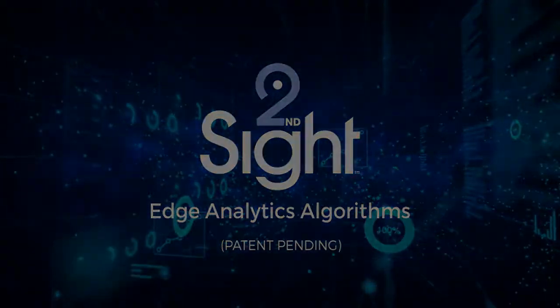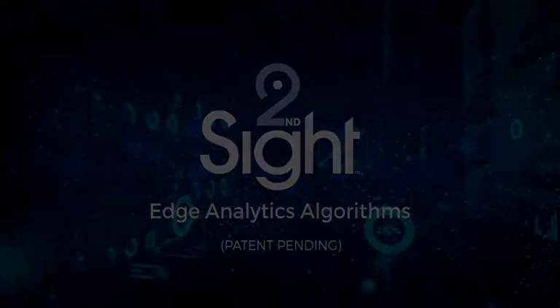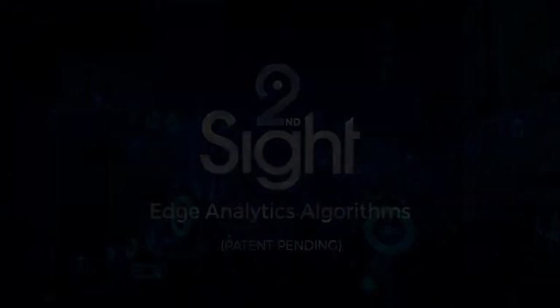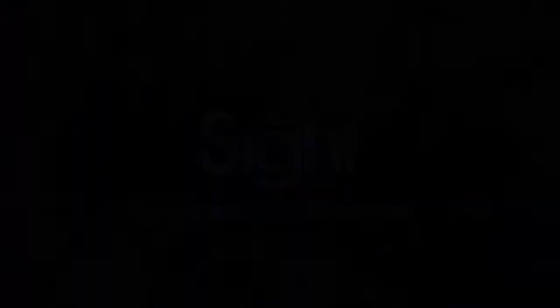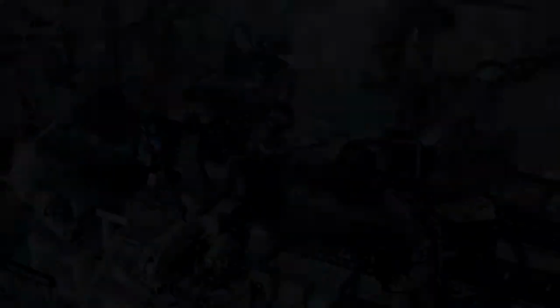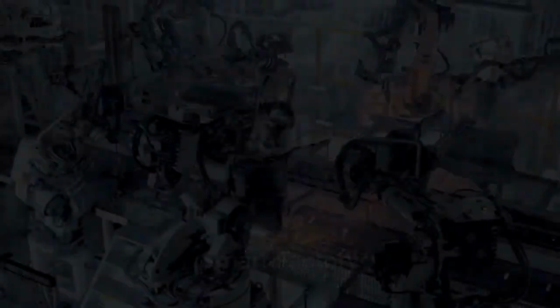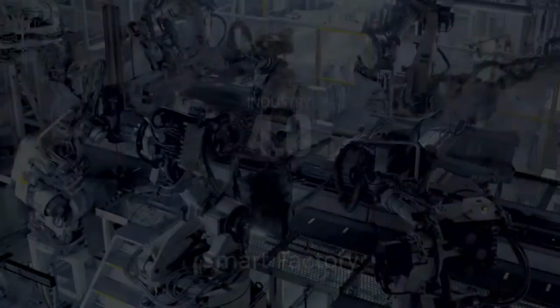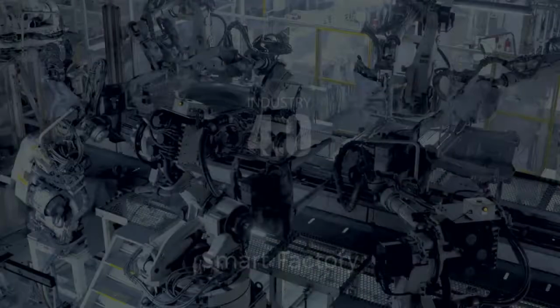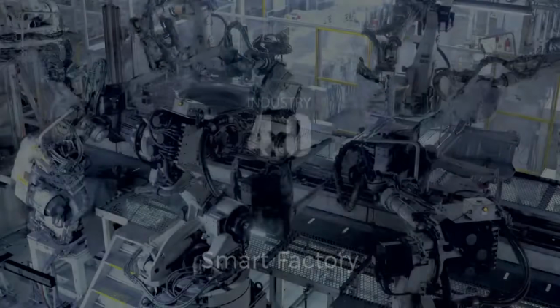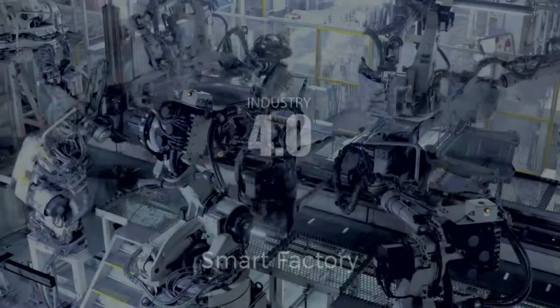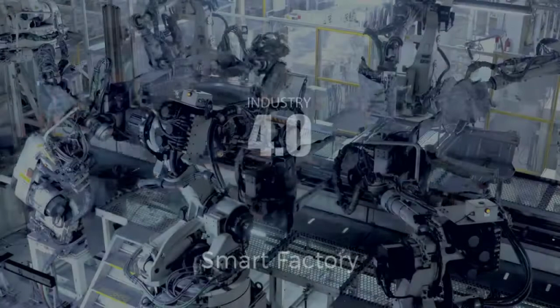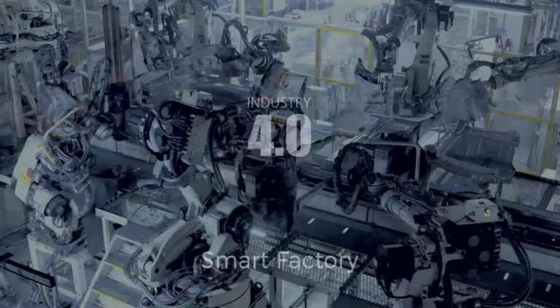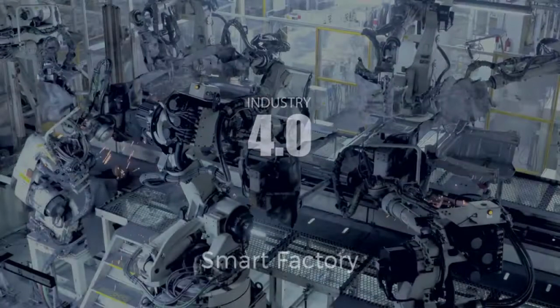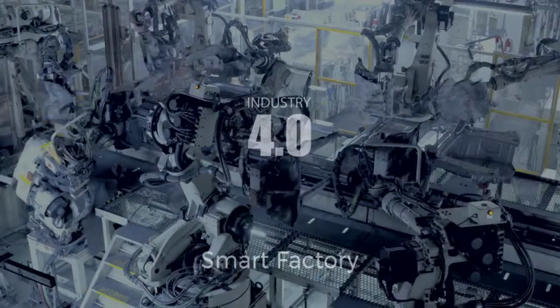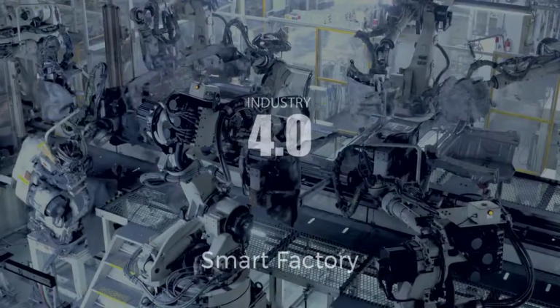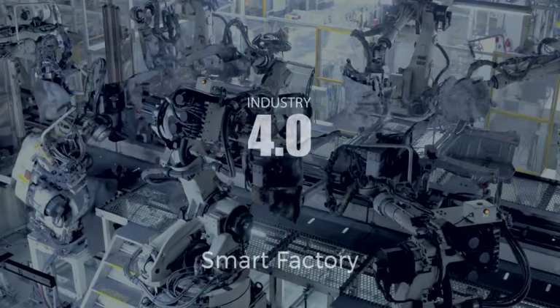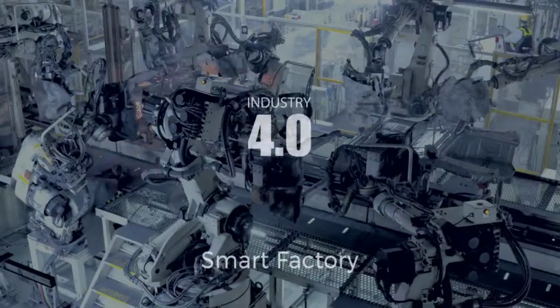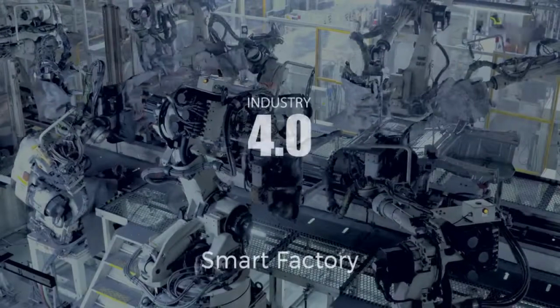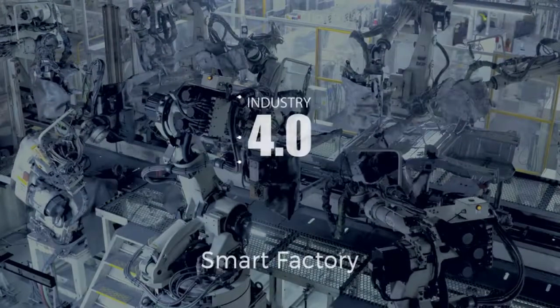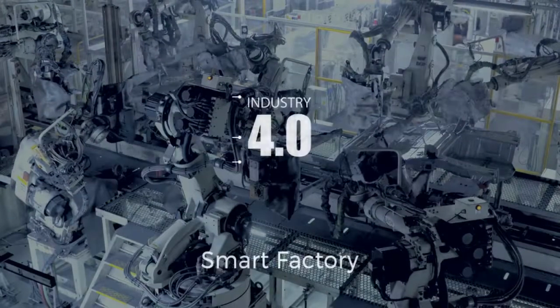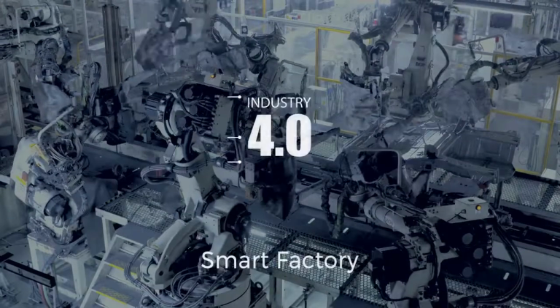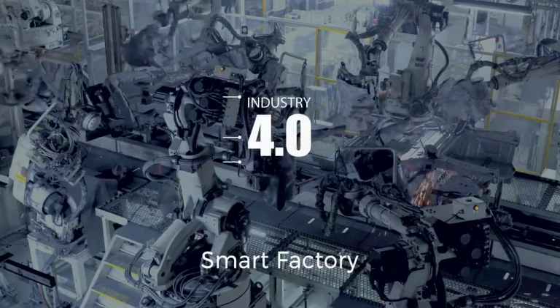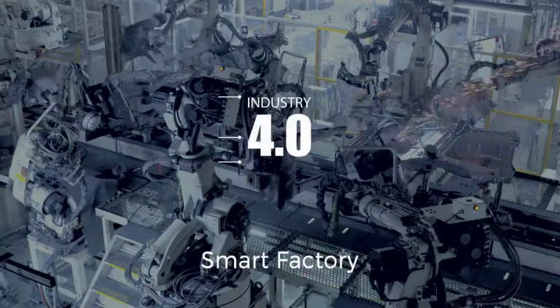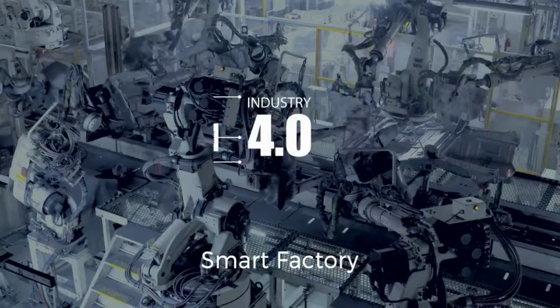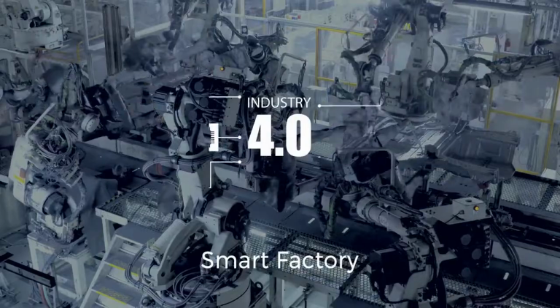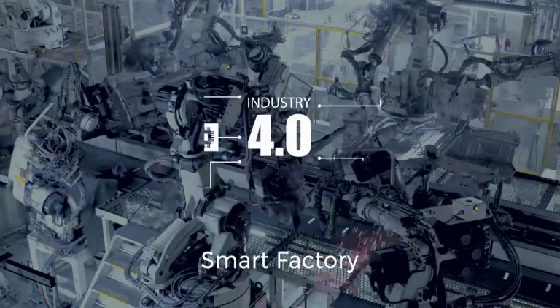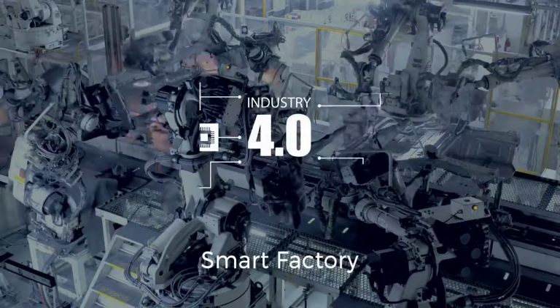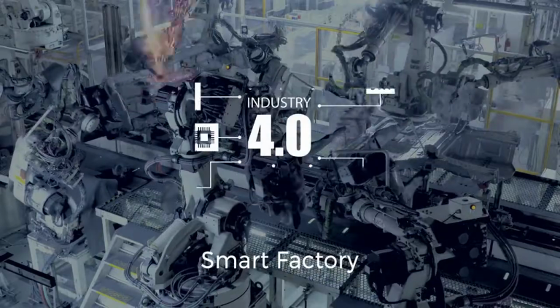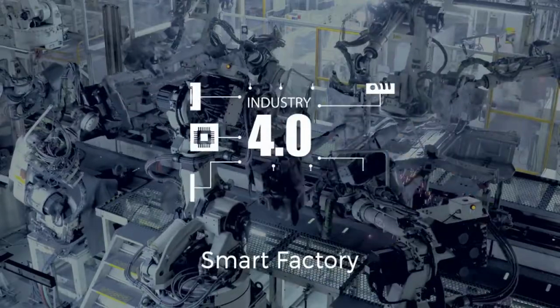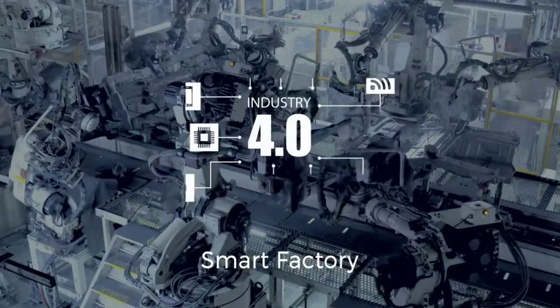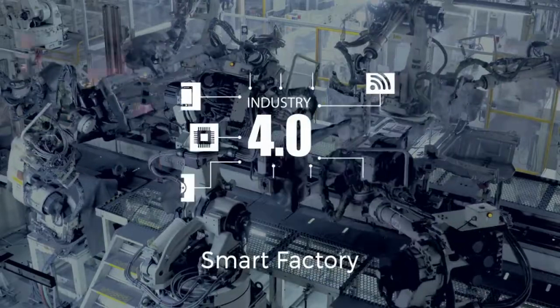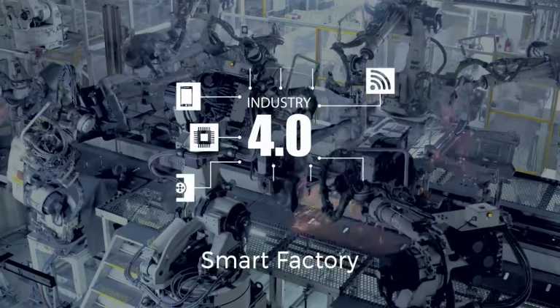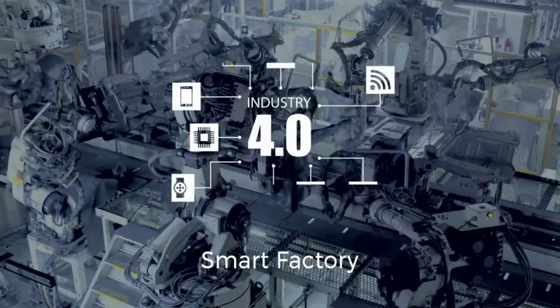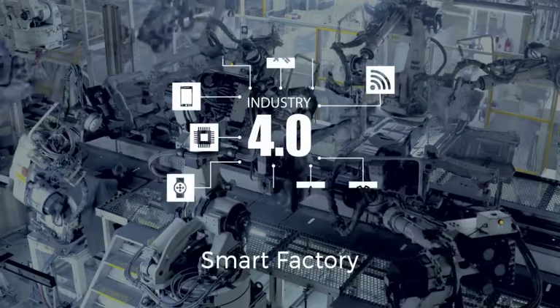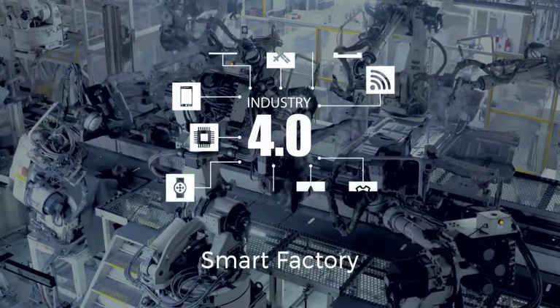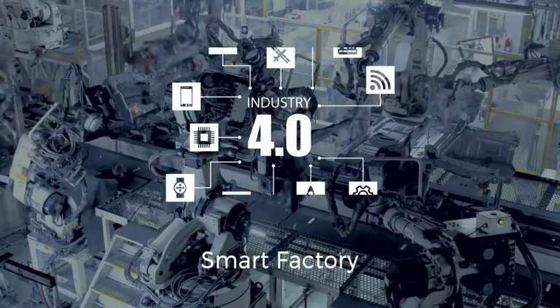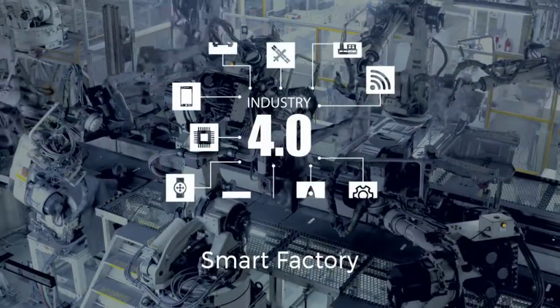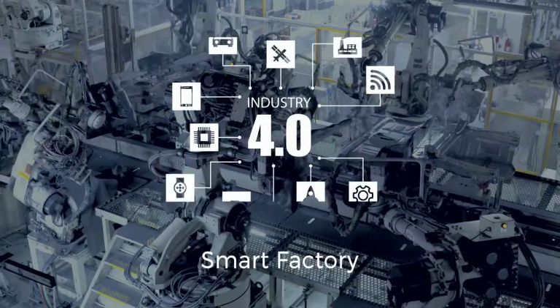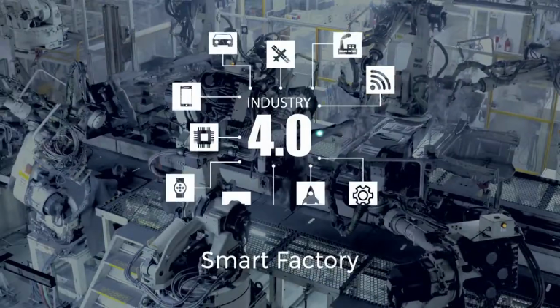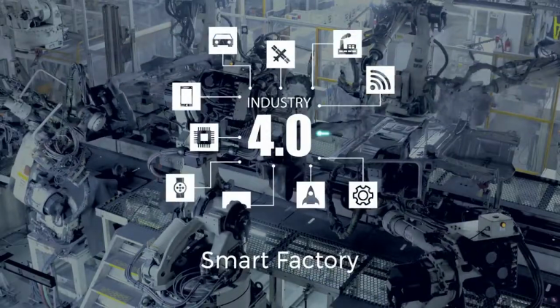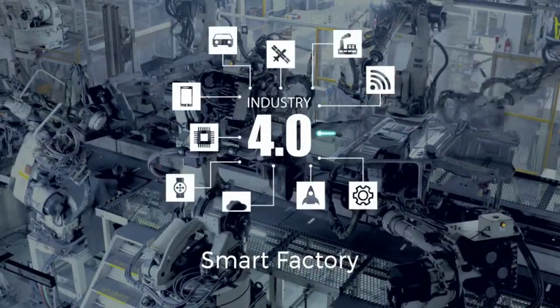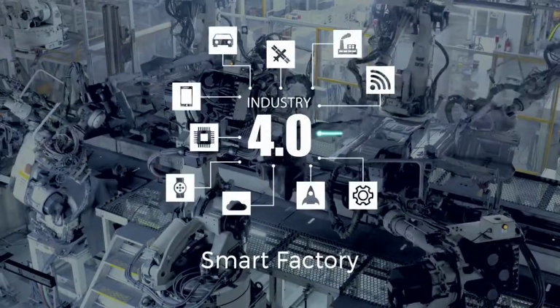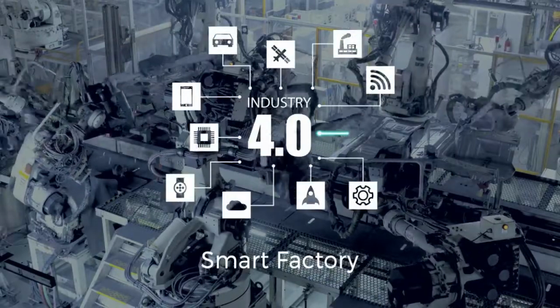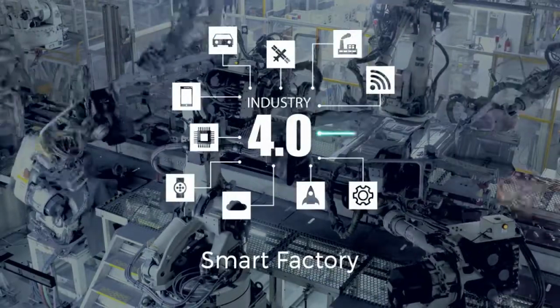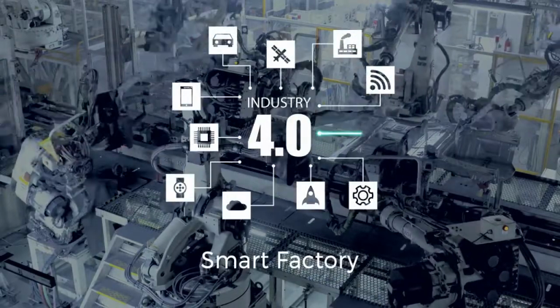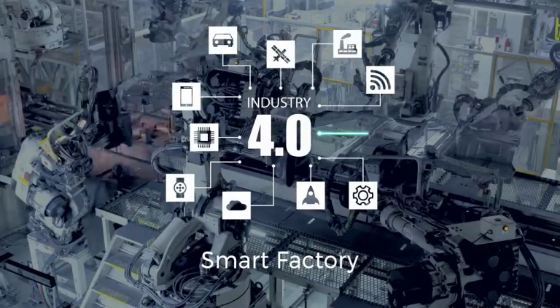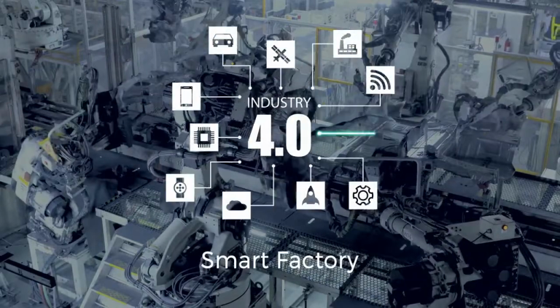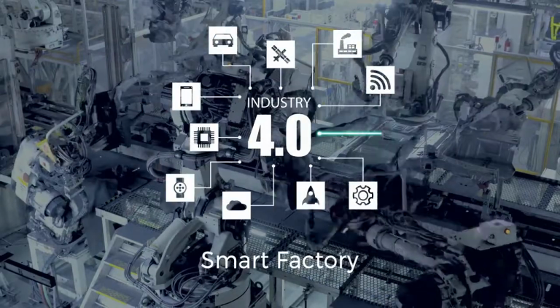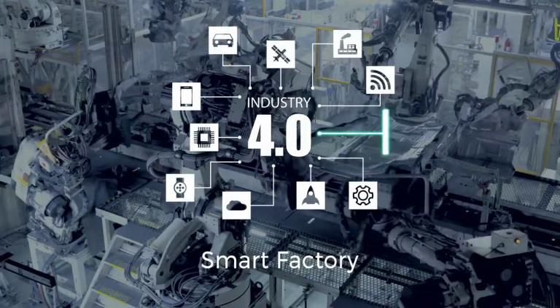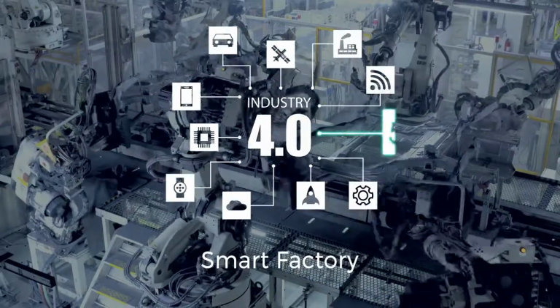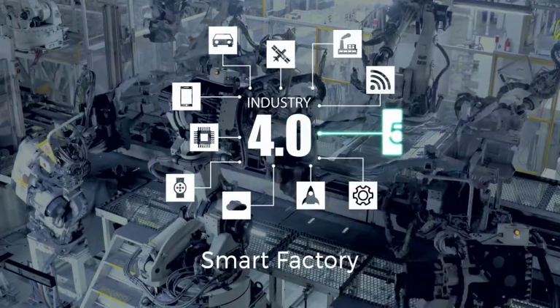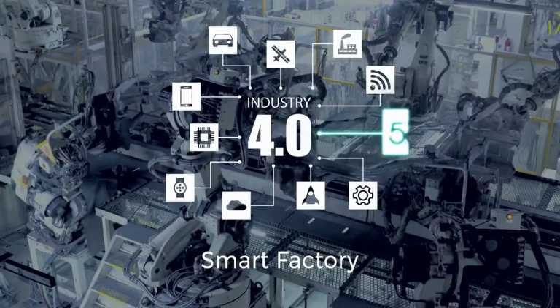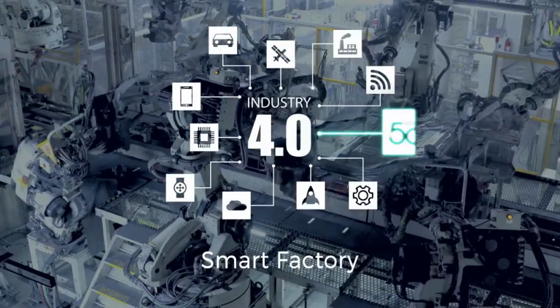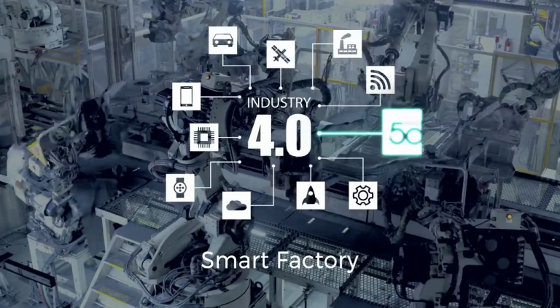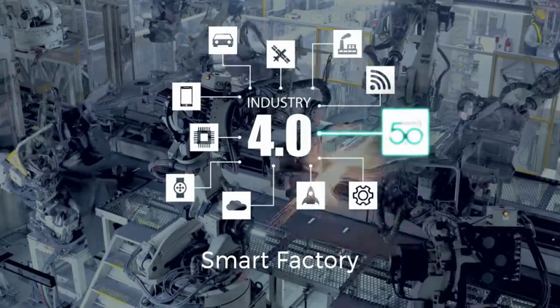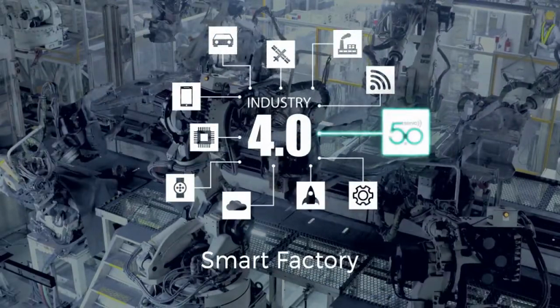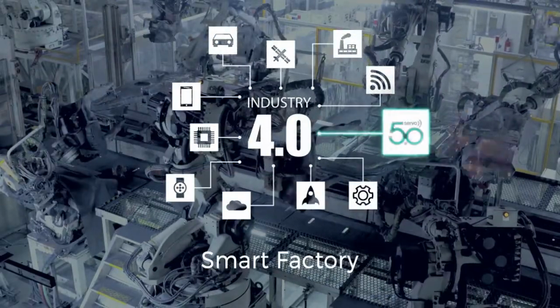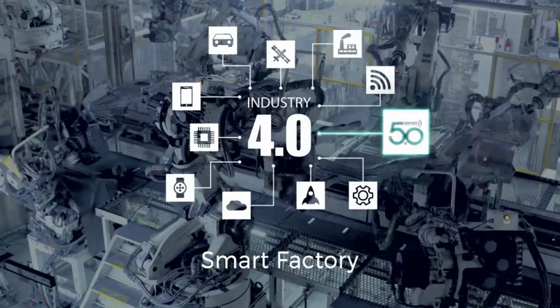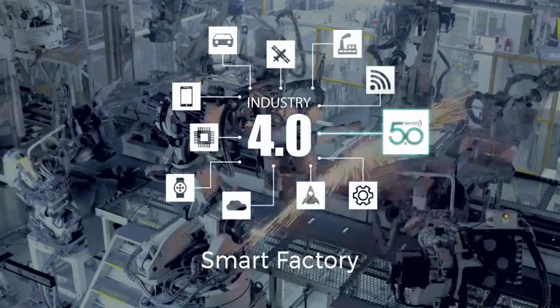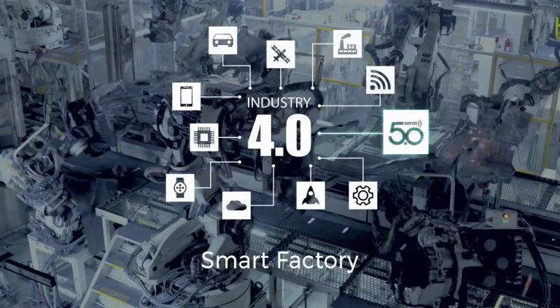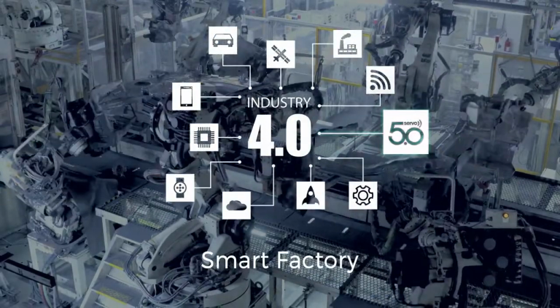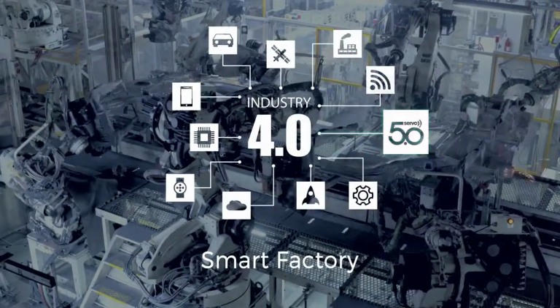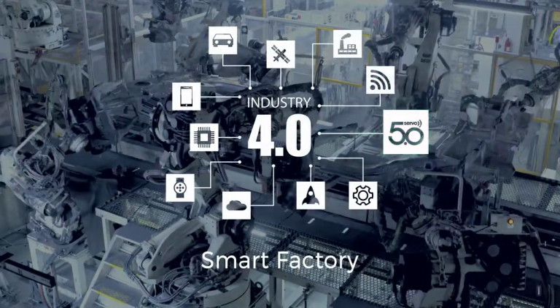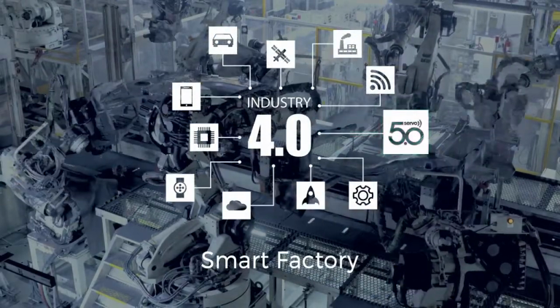With Second Sight, Titan meets the challenges facing the emerging Industry 4.0 and smart factory market.